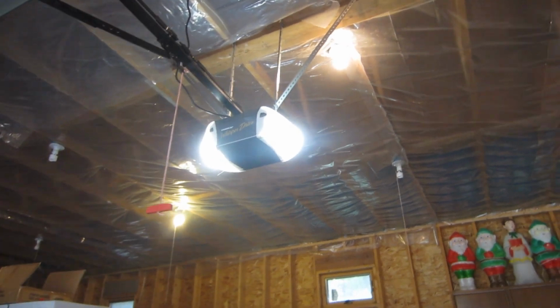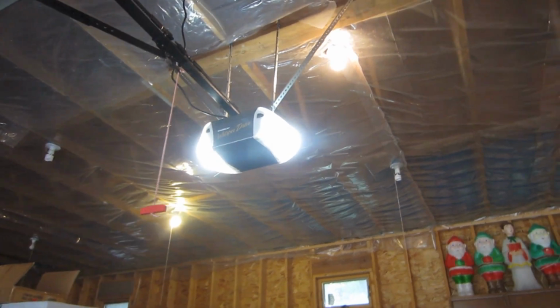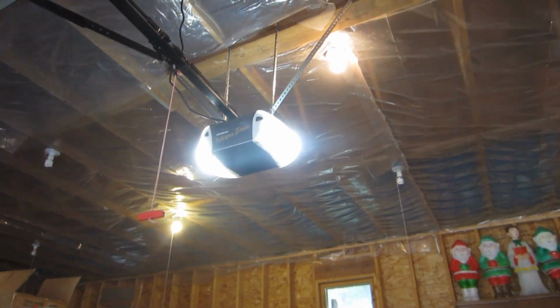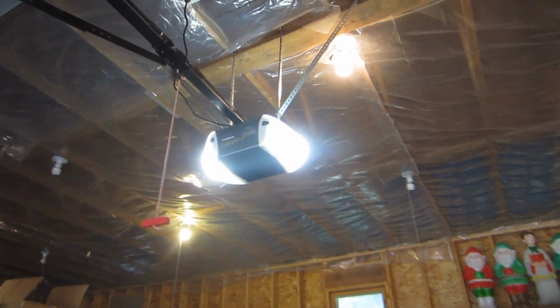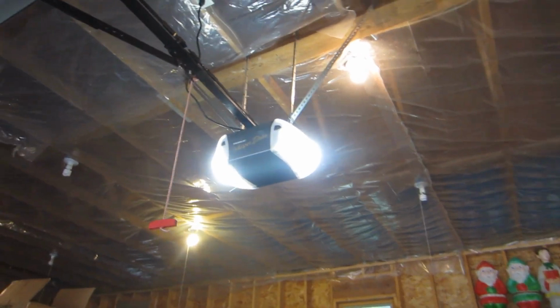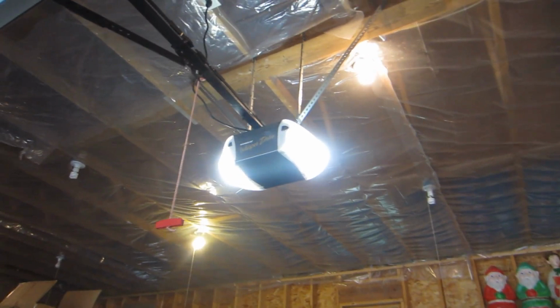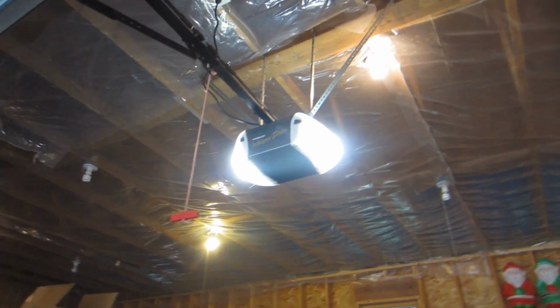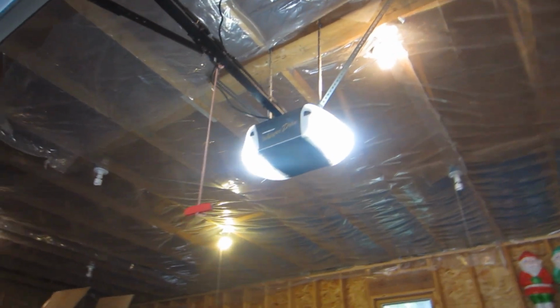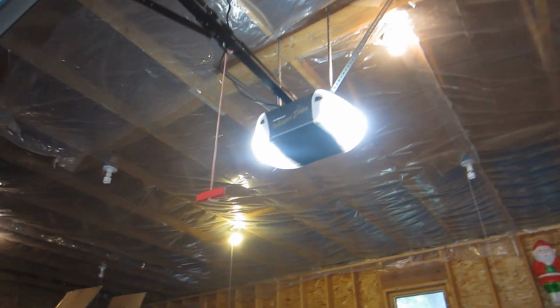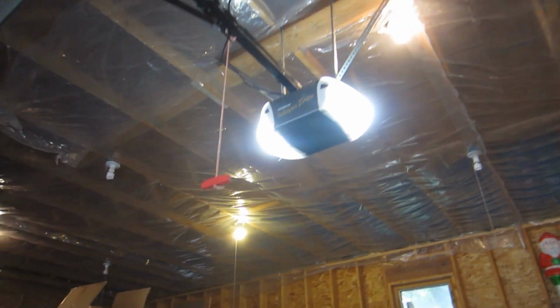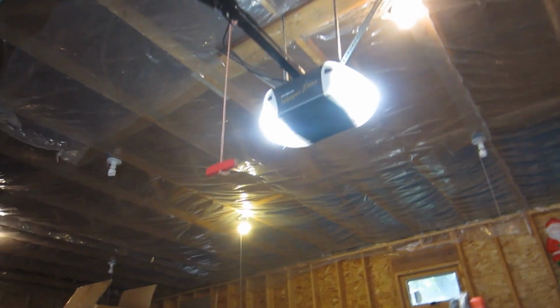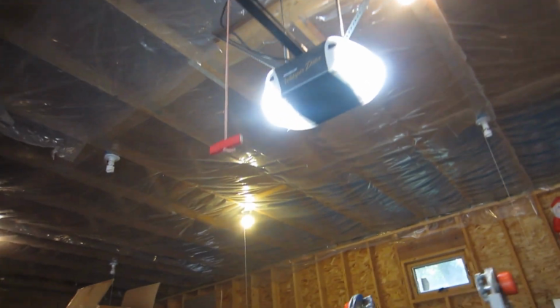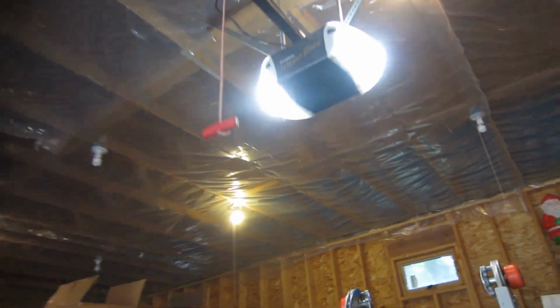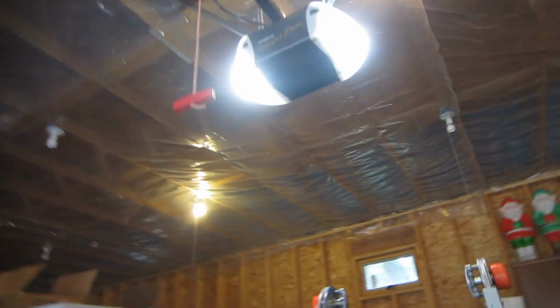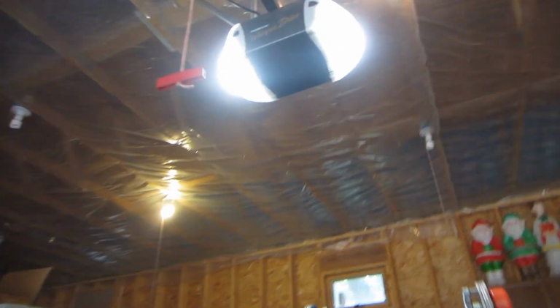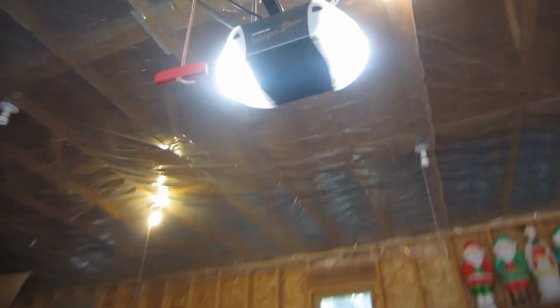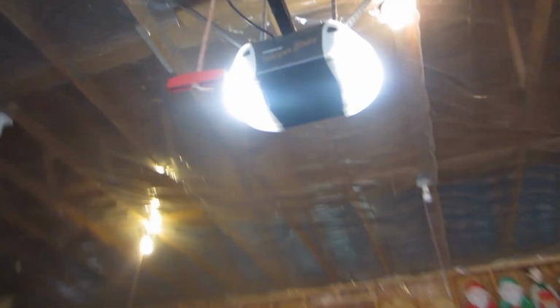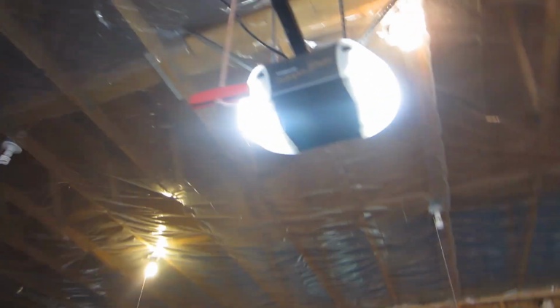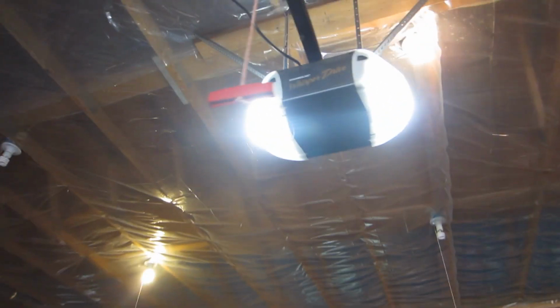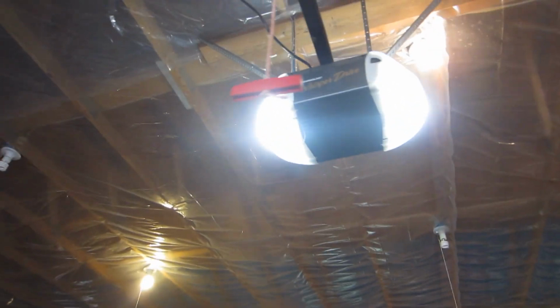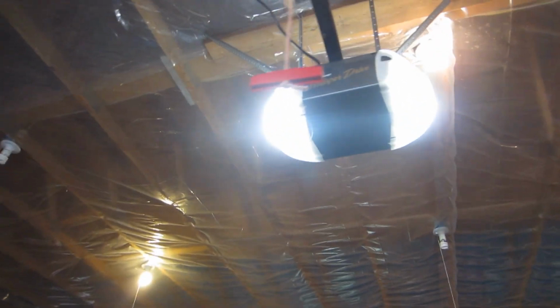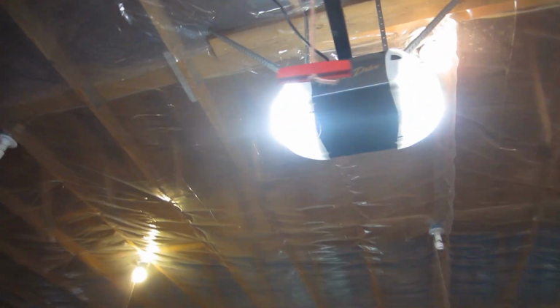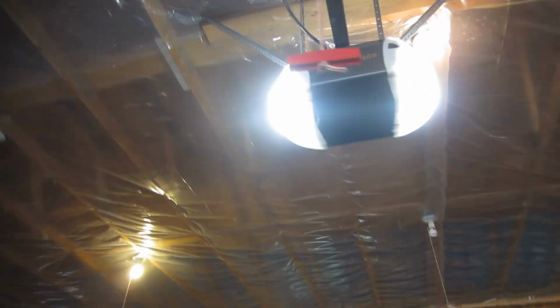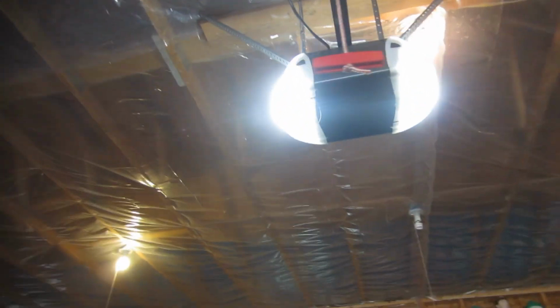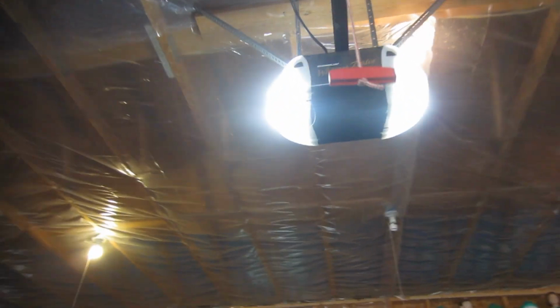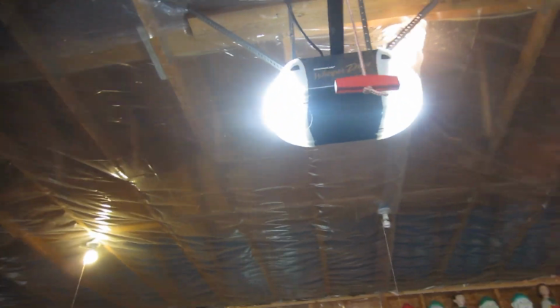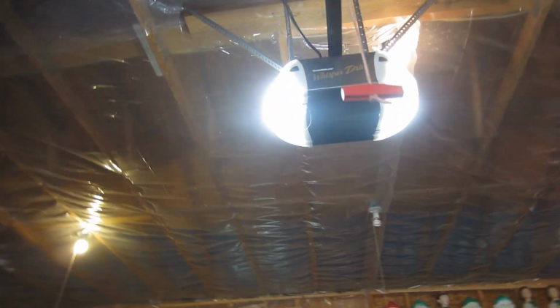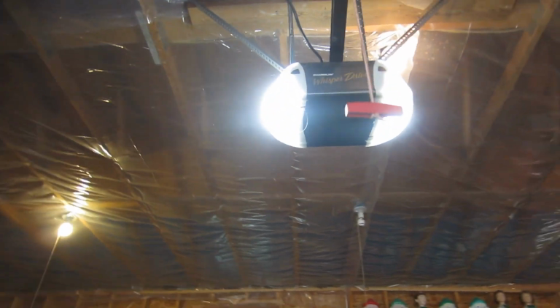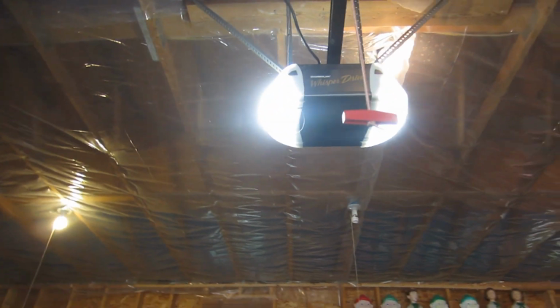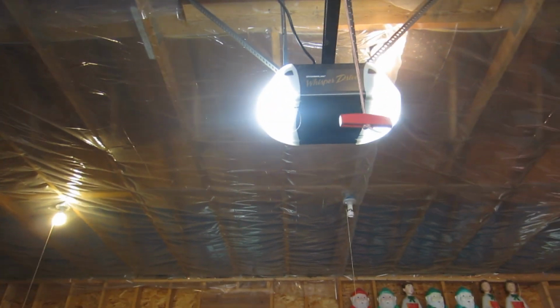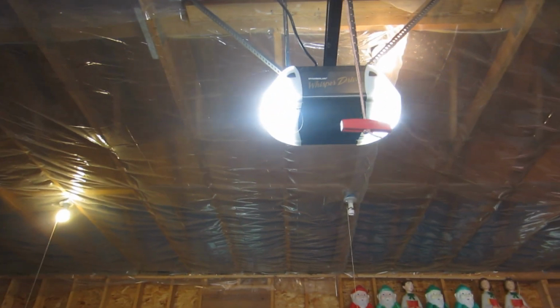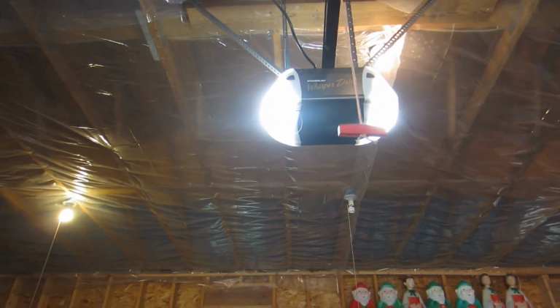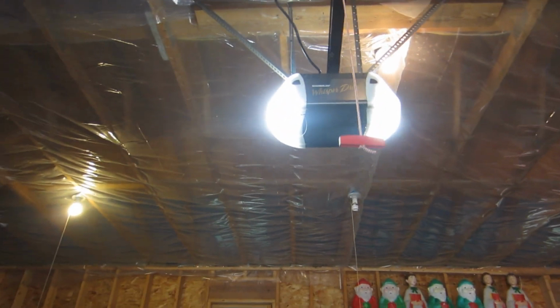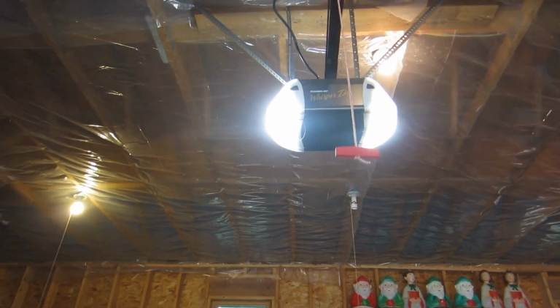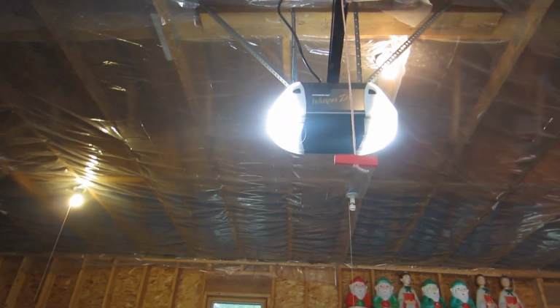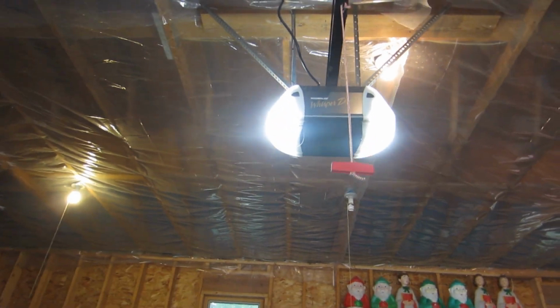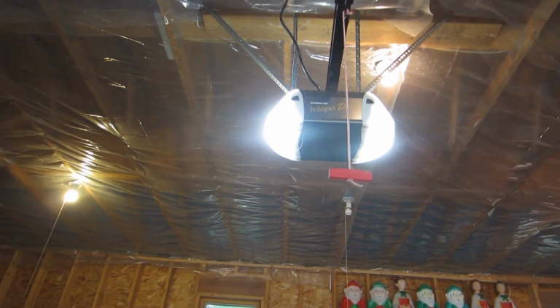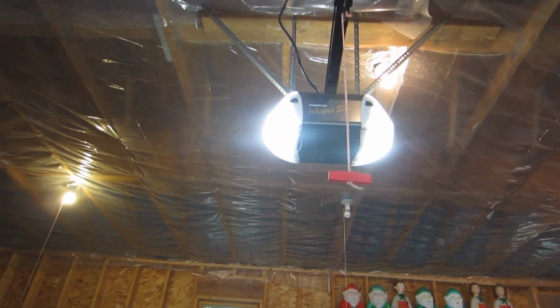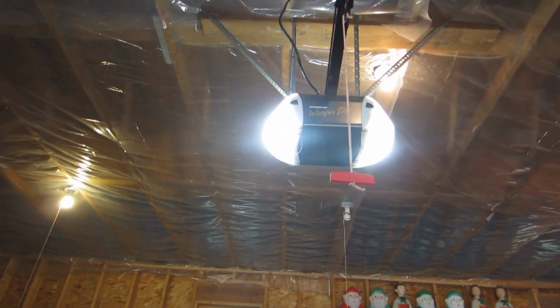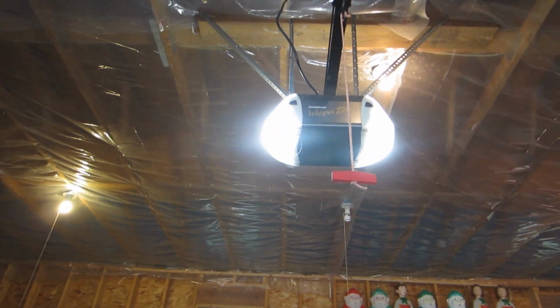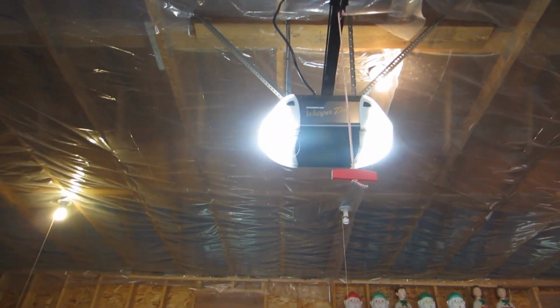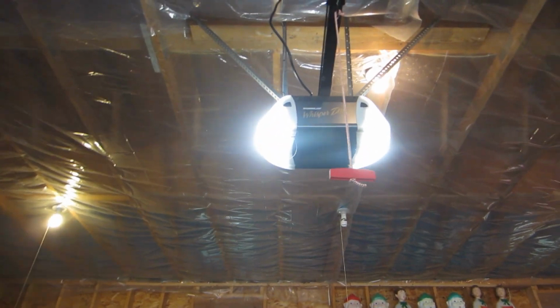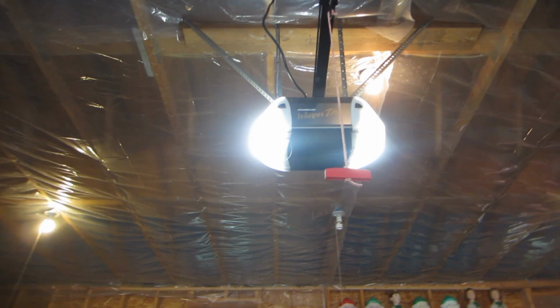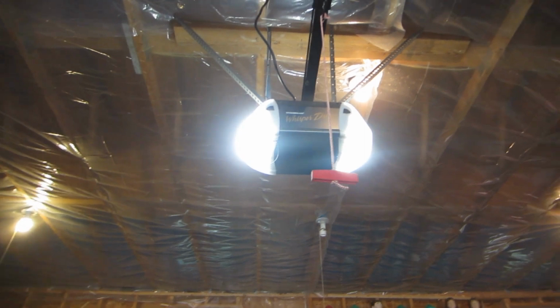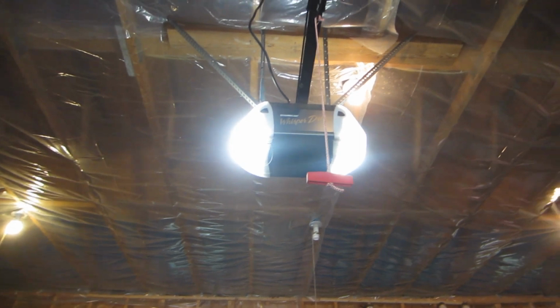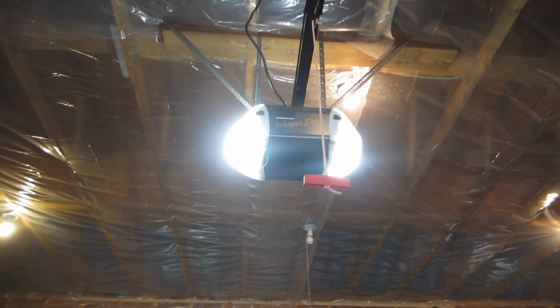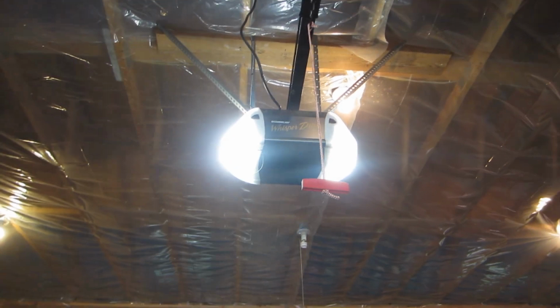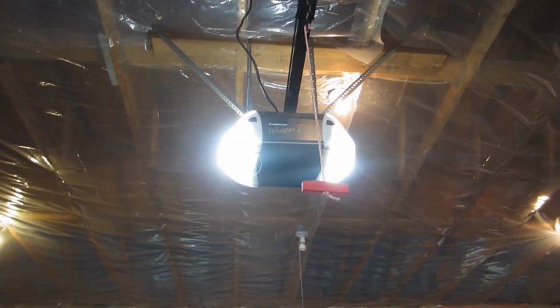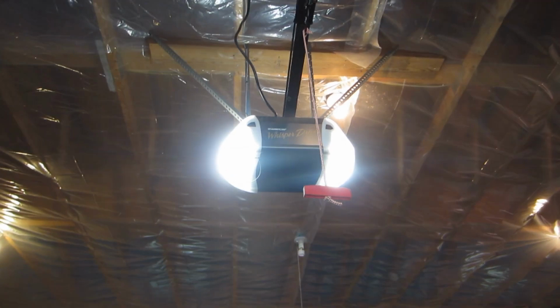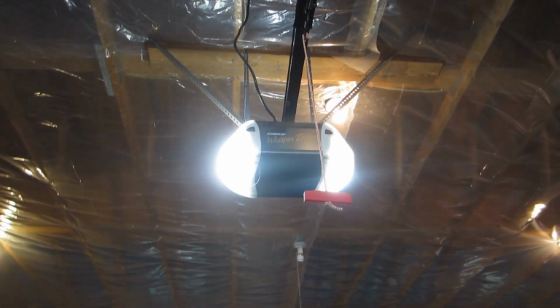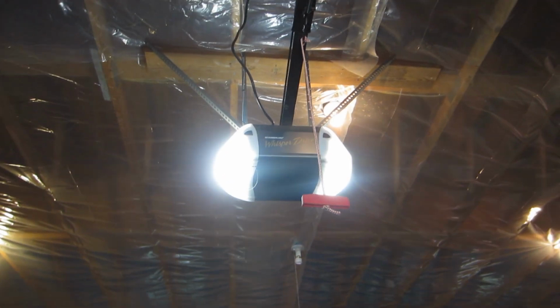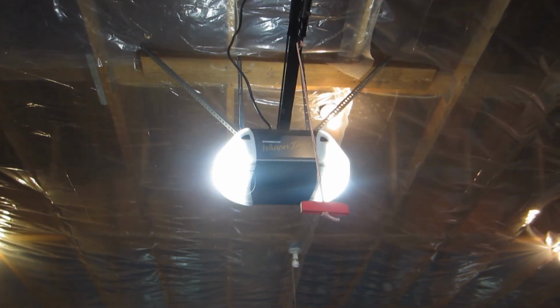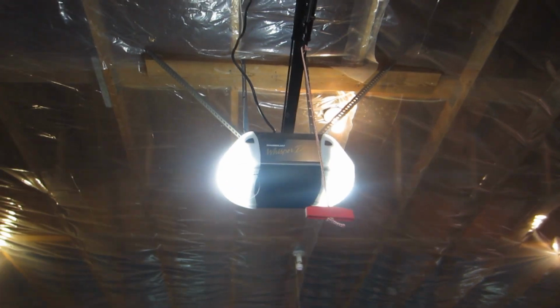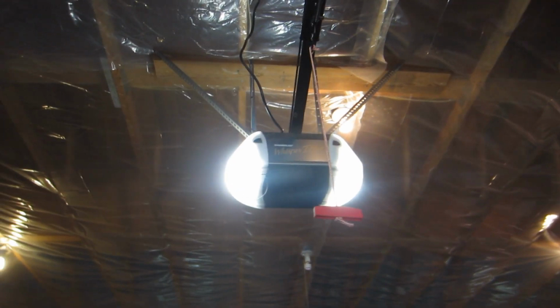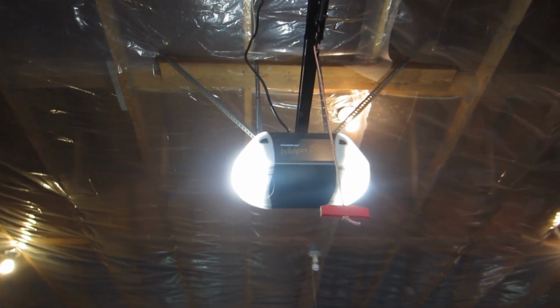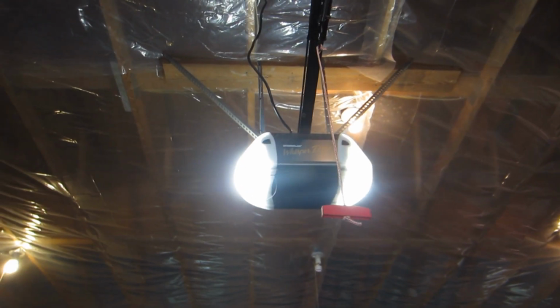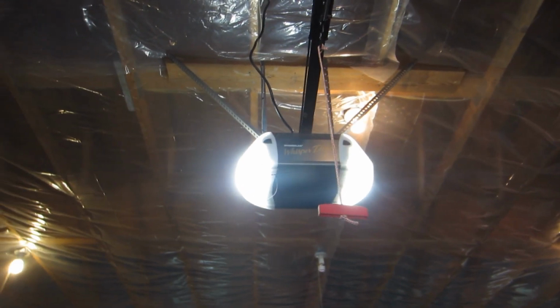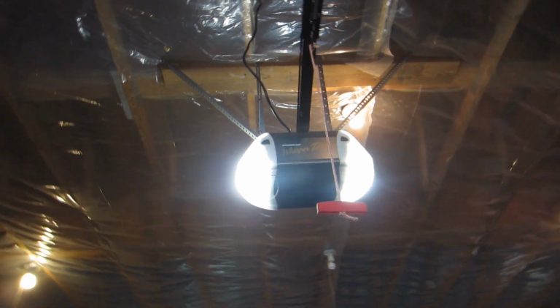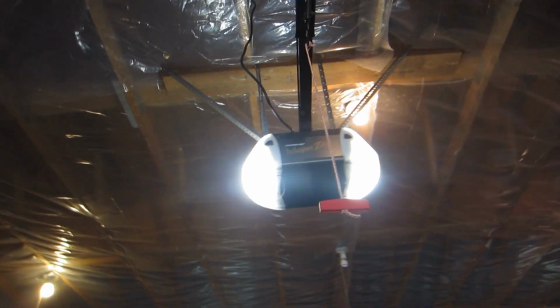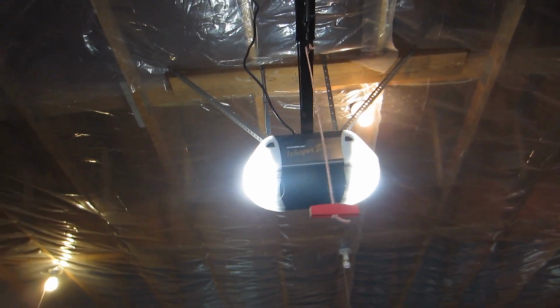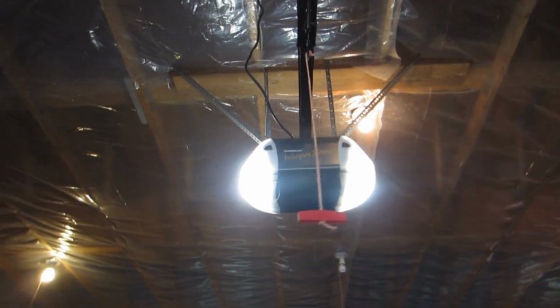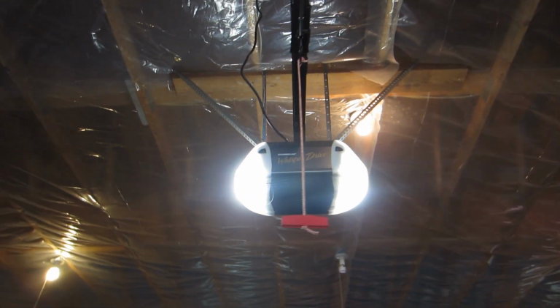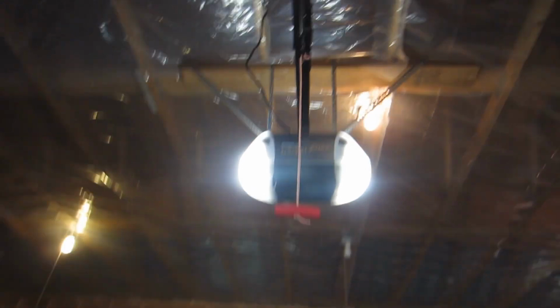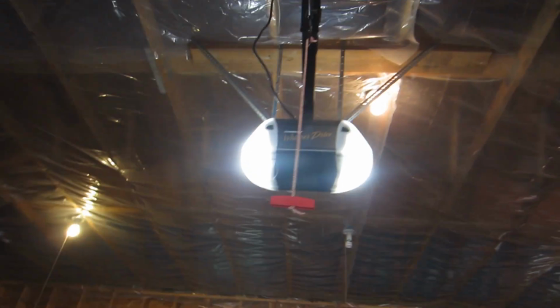Alright guys, this is going to be a video on how to fix the safety reverse system for your garage door opener for Chamberlain or LiftMaster.